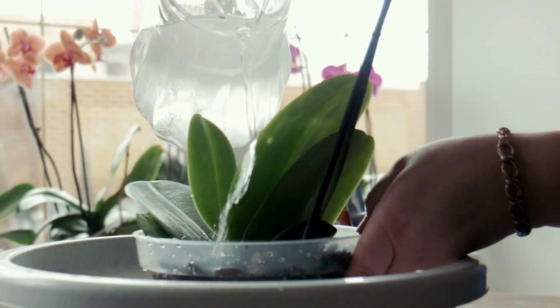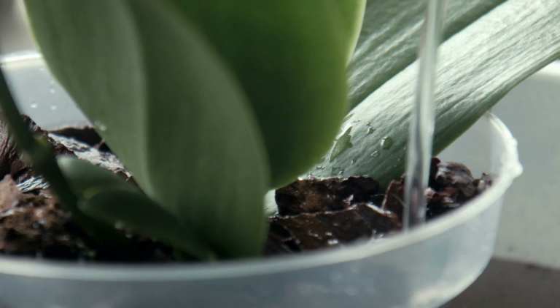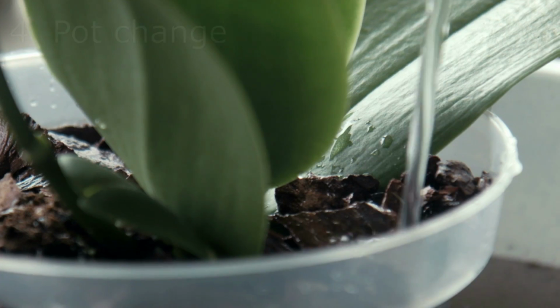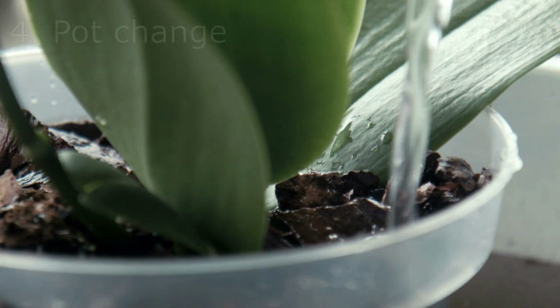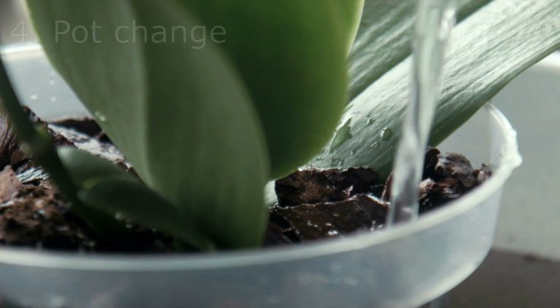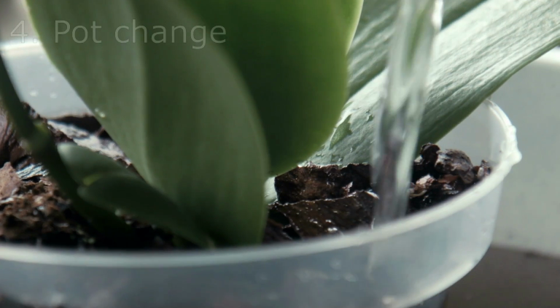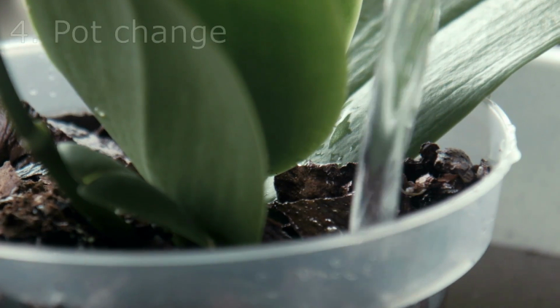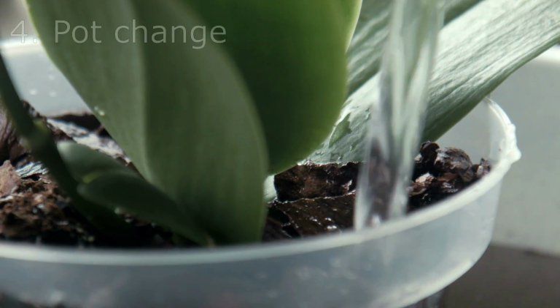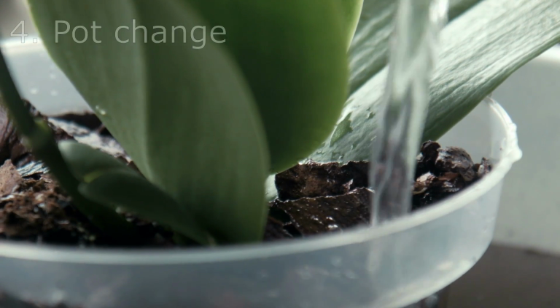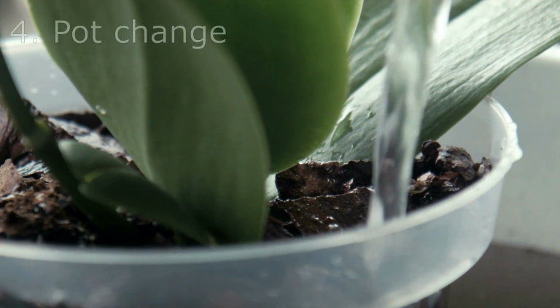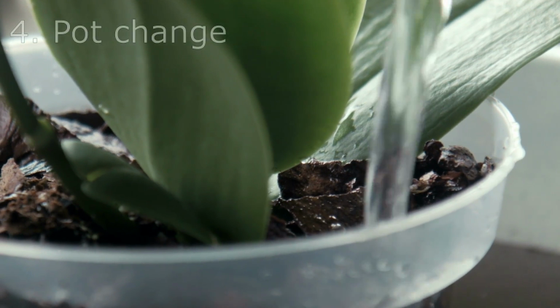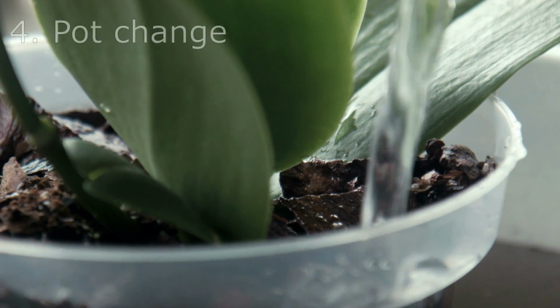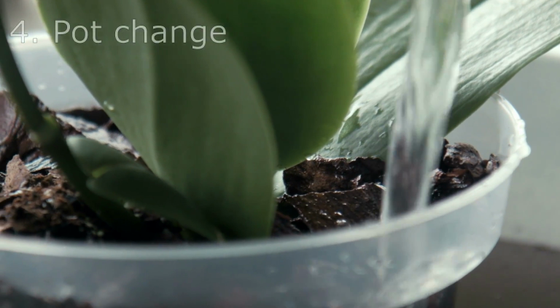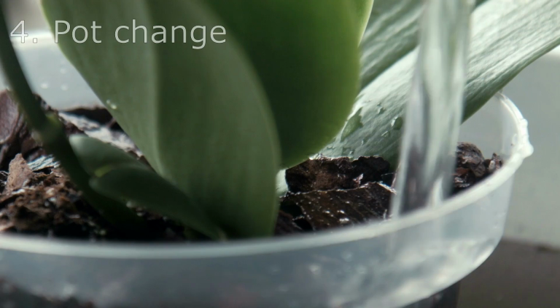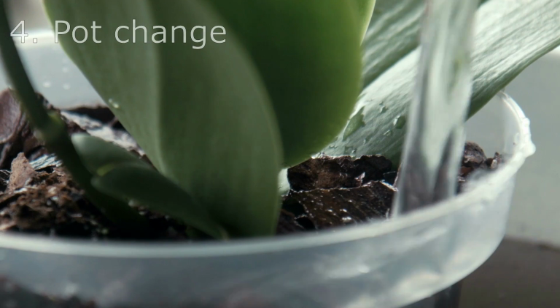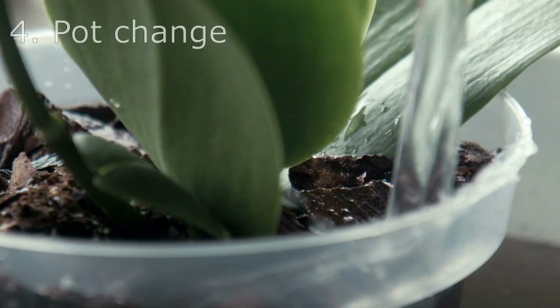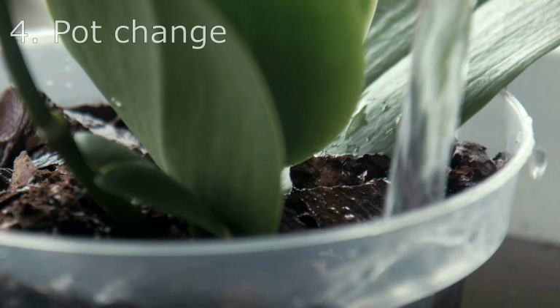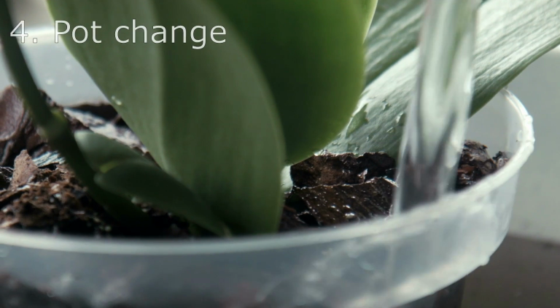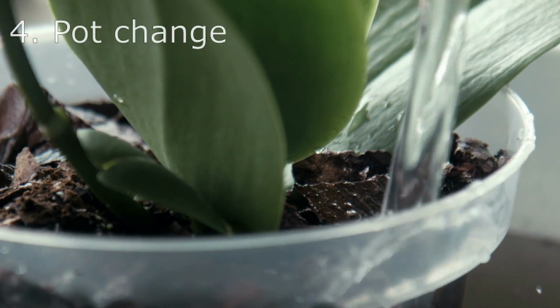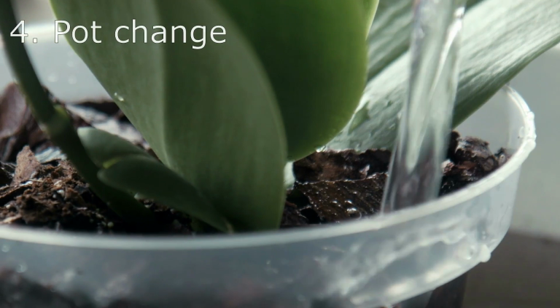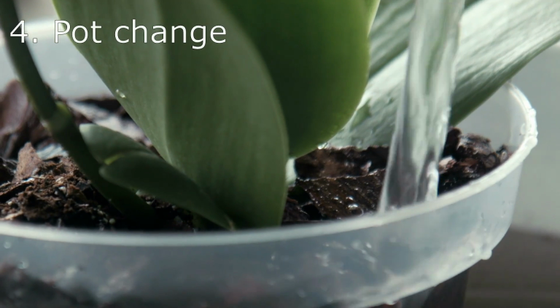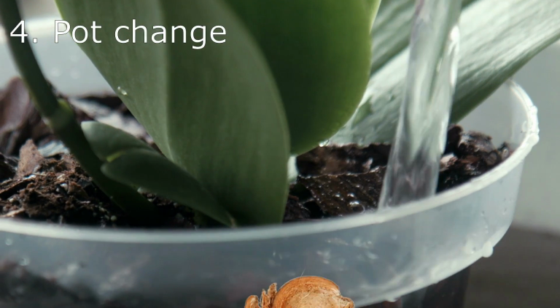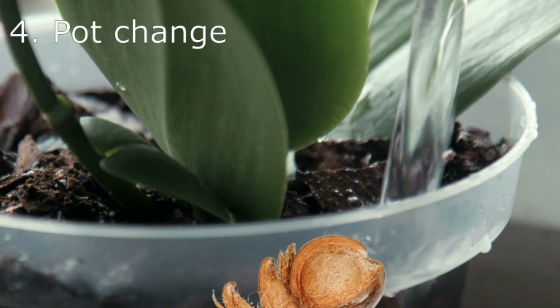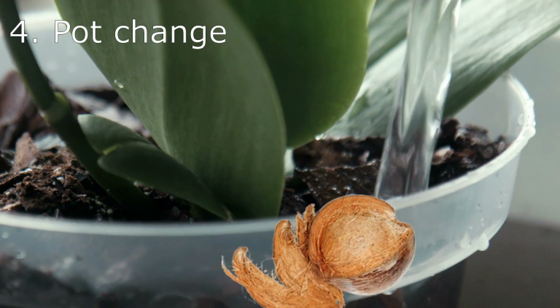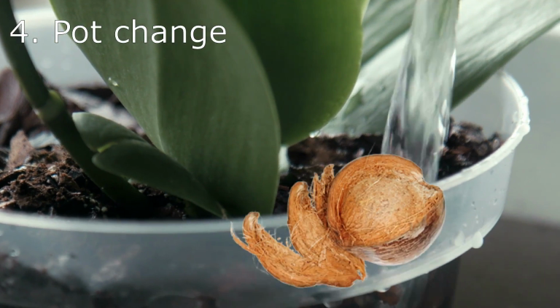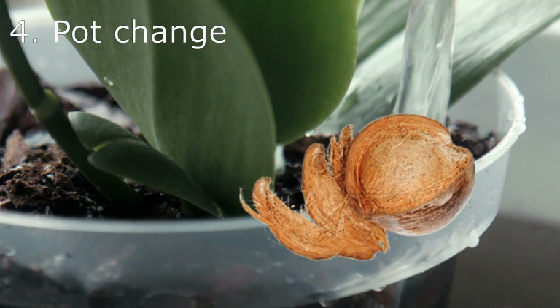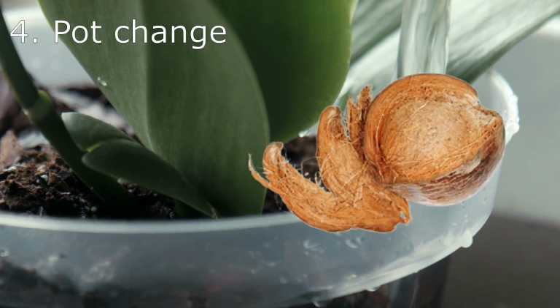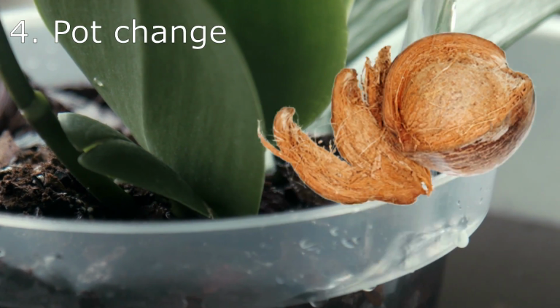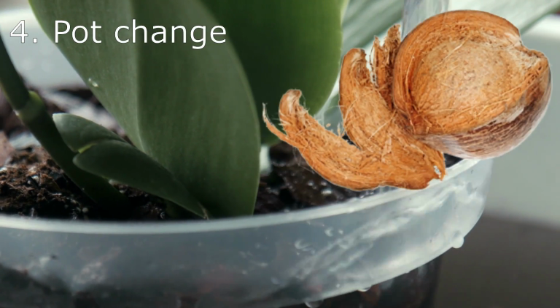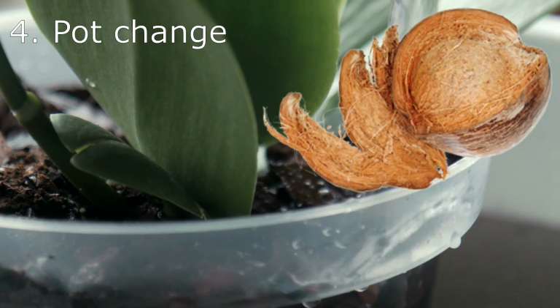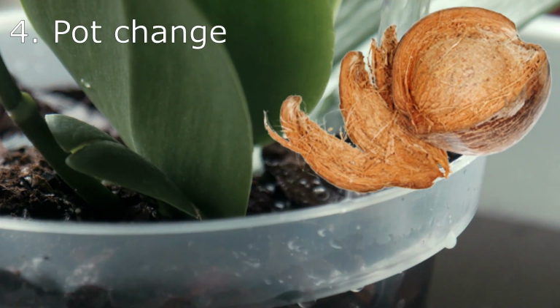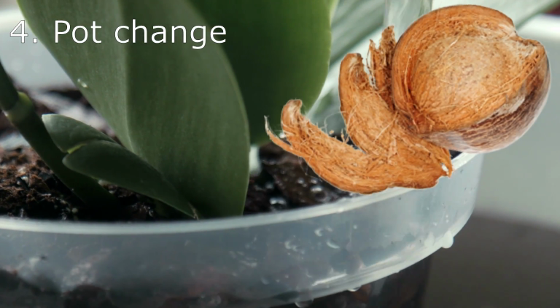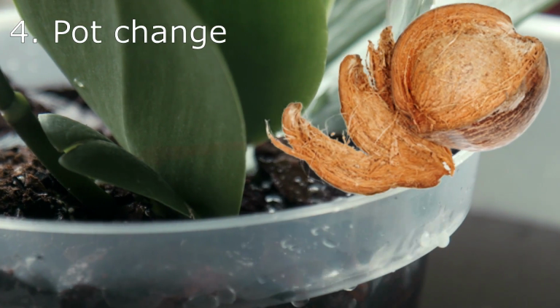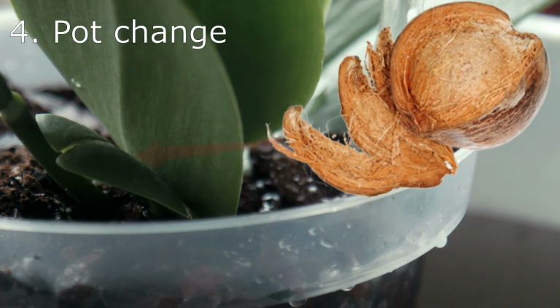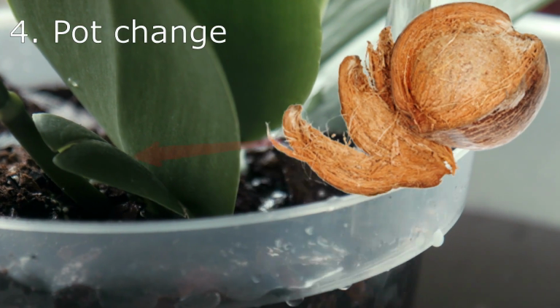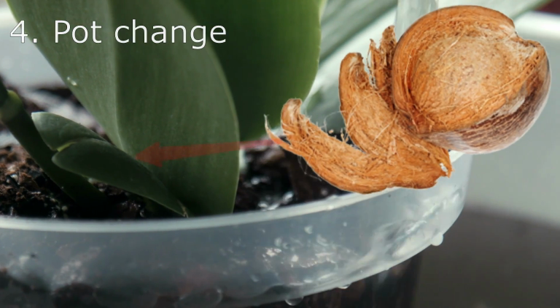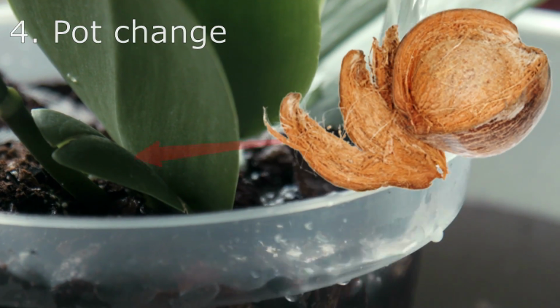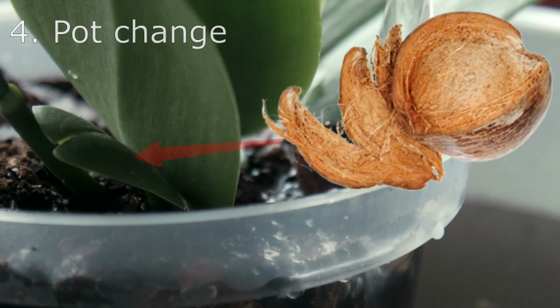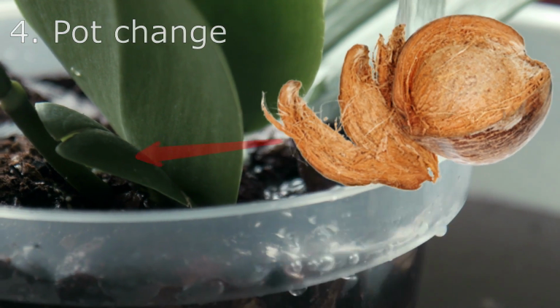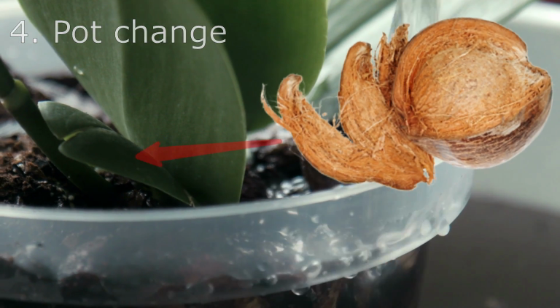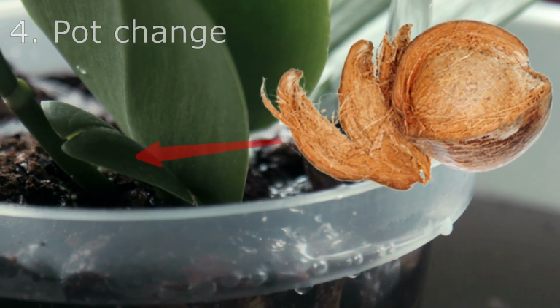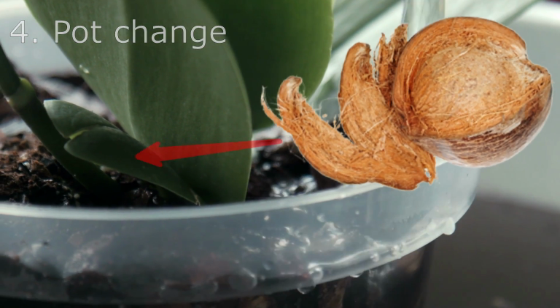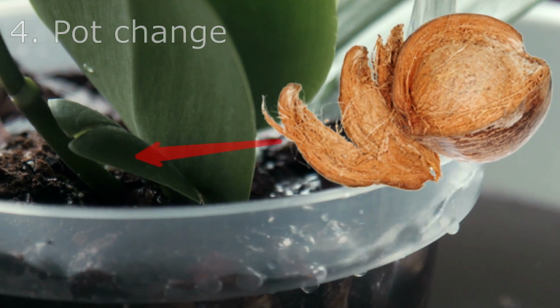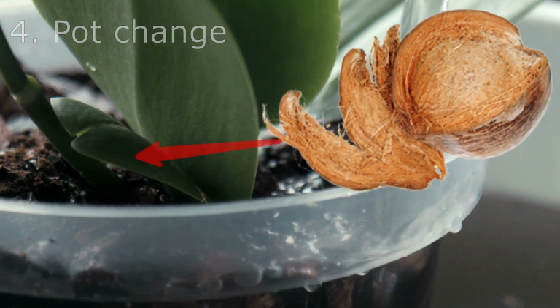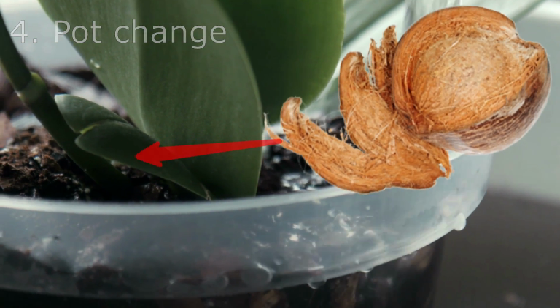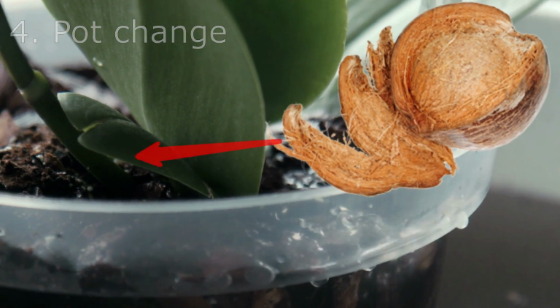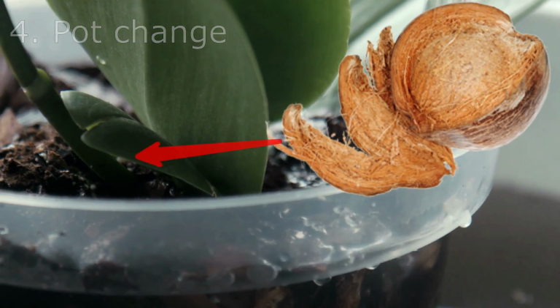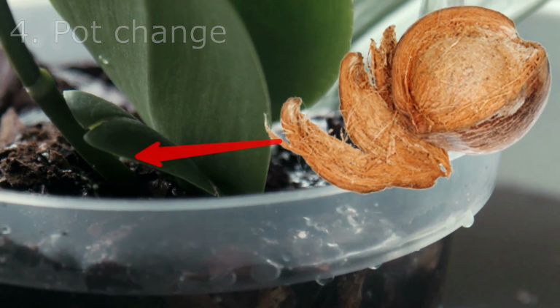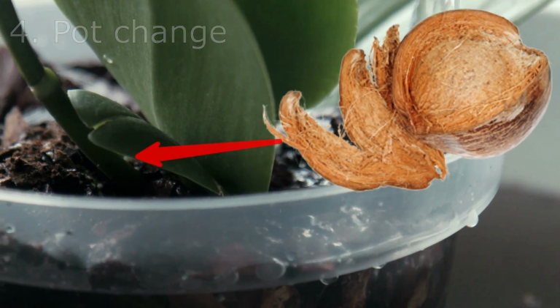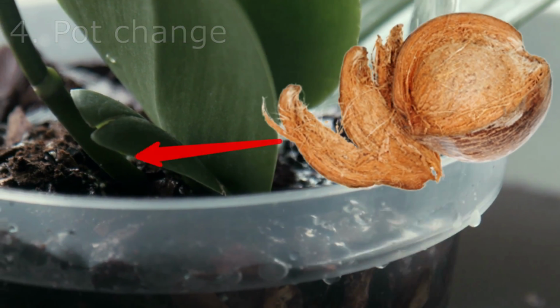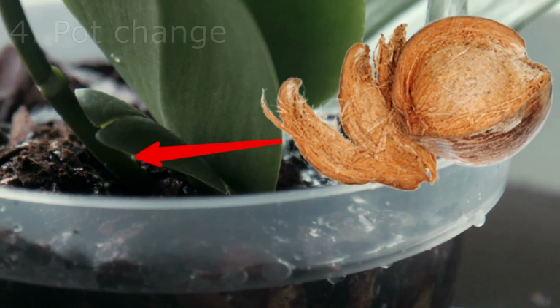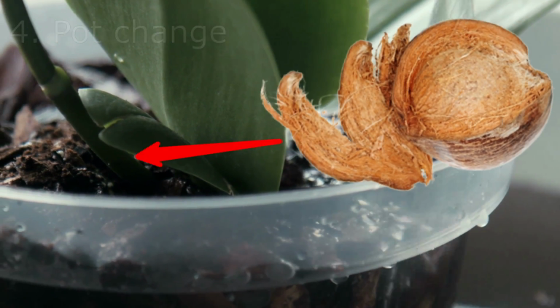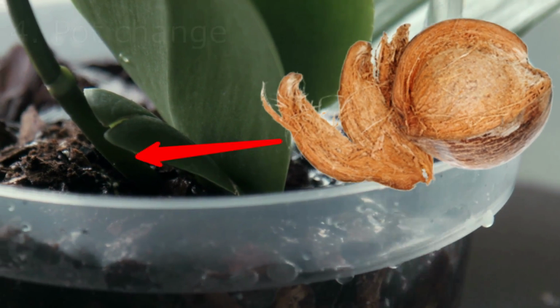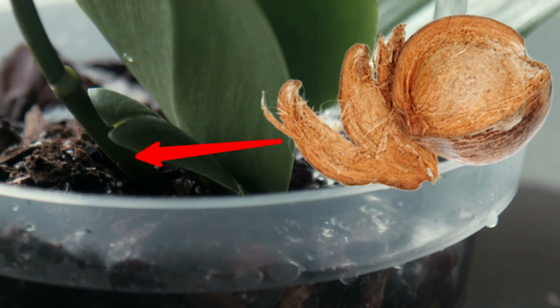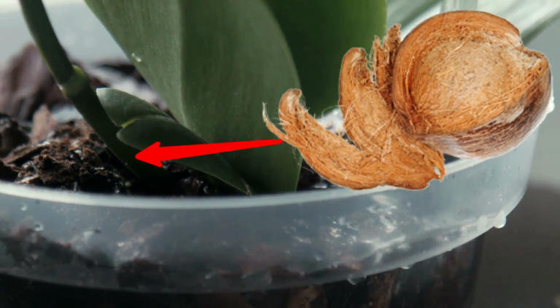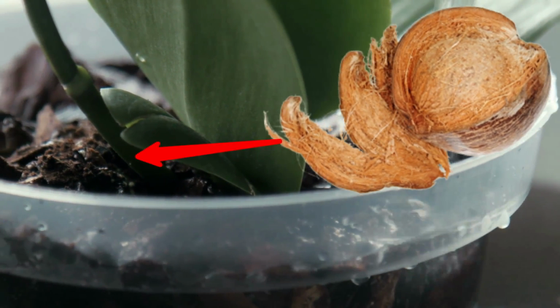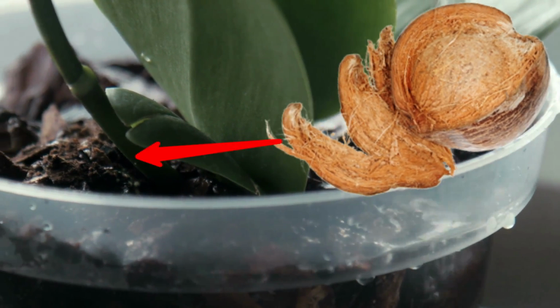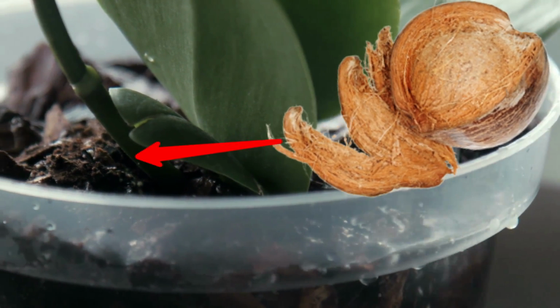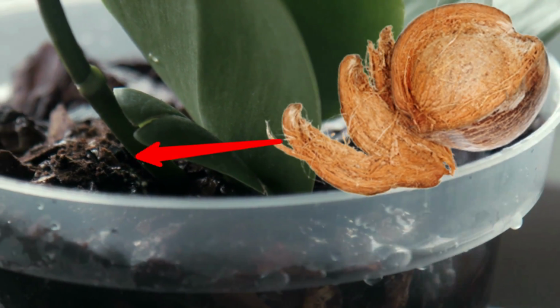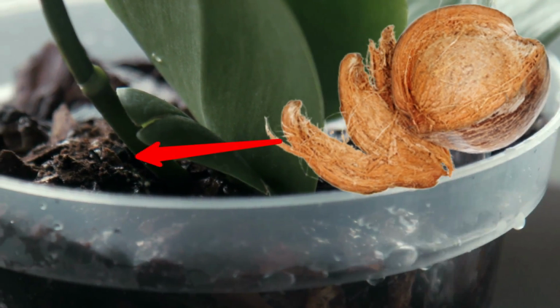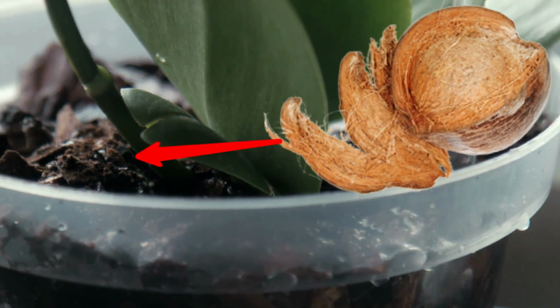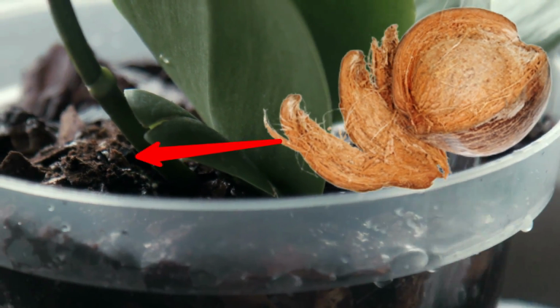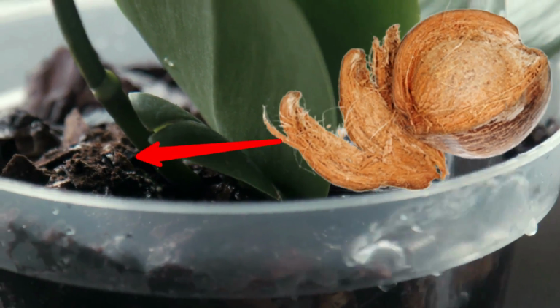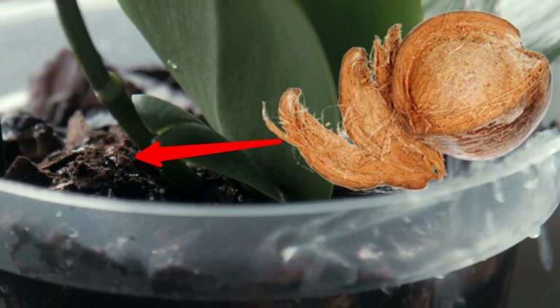Tip 4: For a pot change, add coconut fiber or moss chips to the plant. The moss needs to be washed with water to remove excess sand.